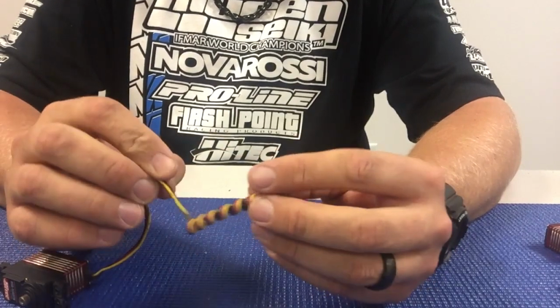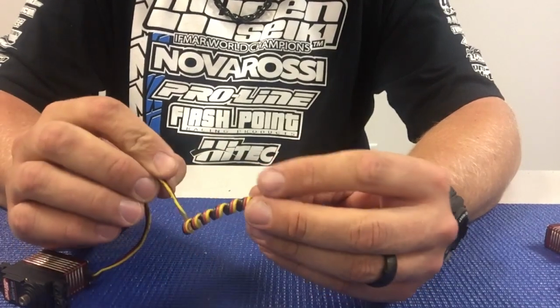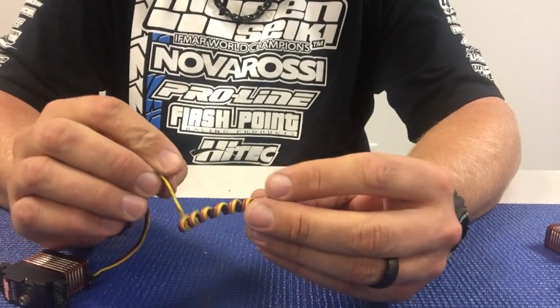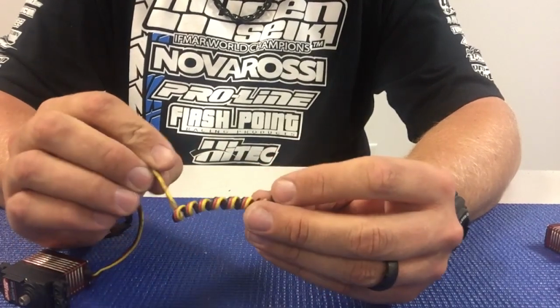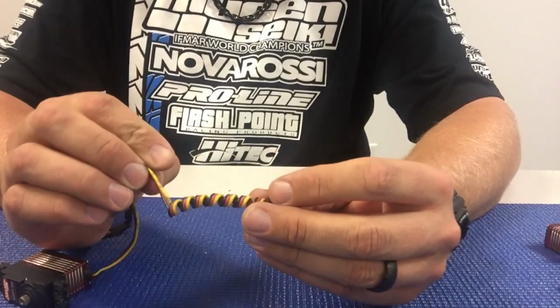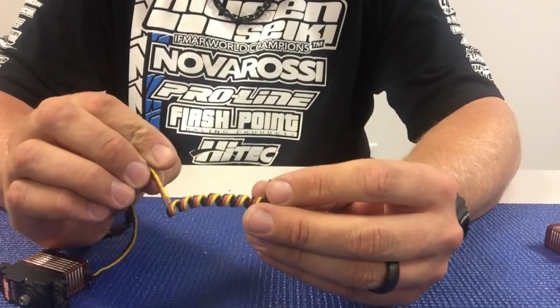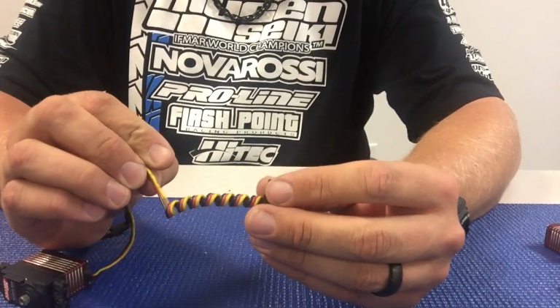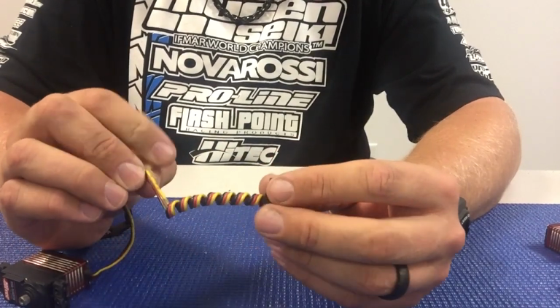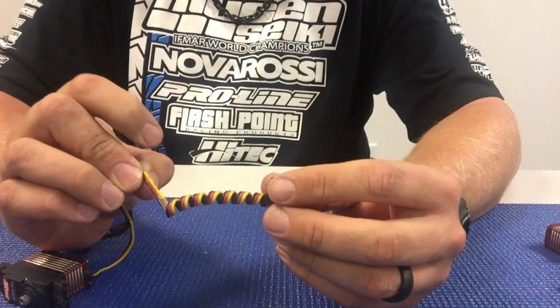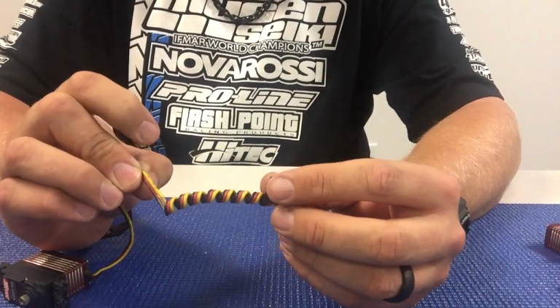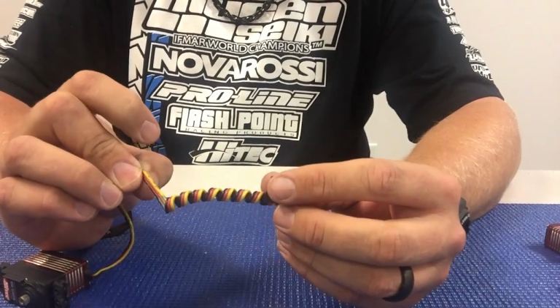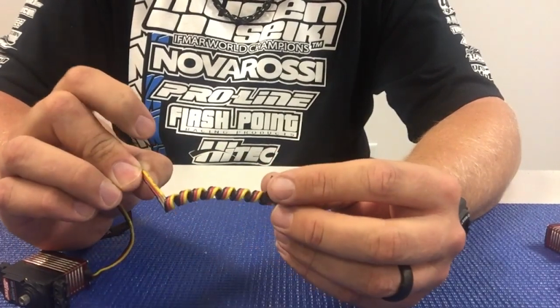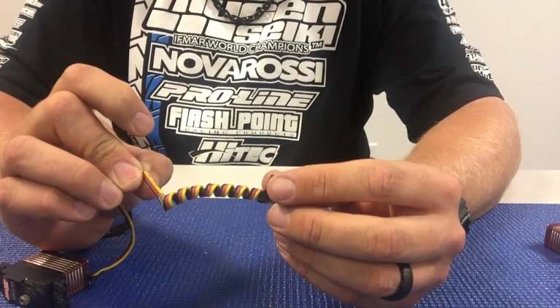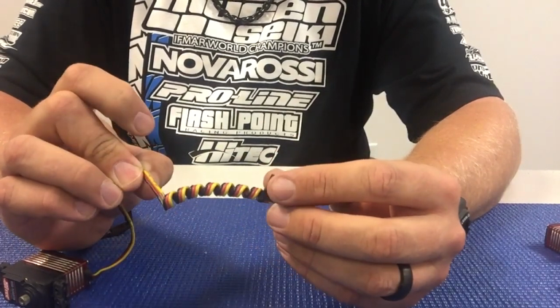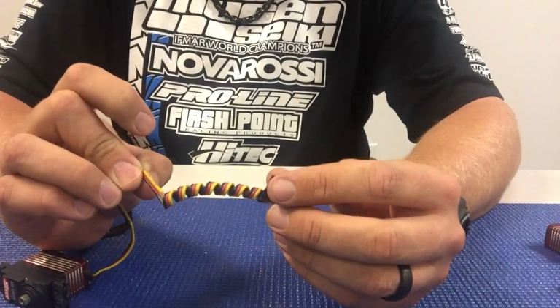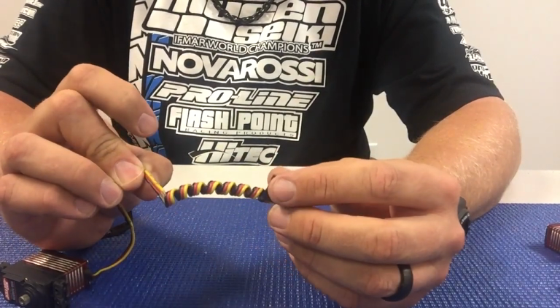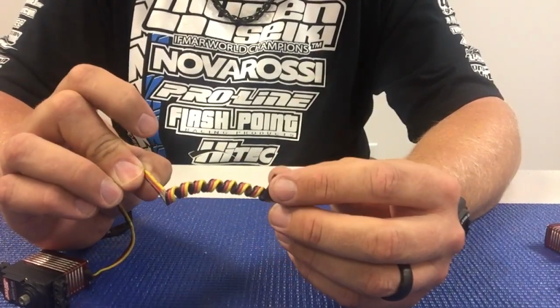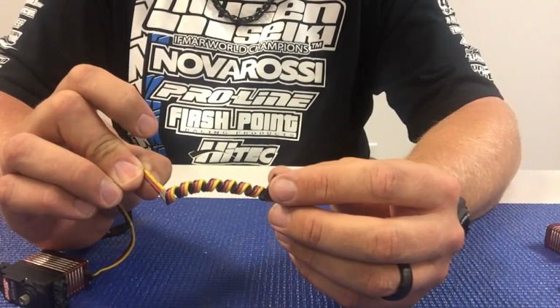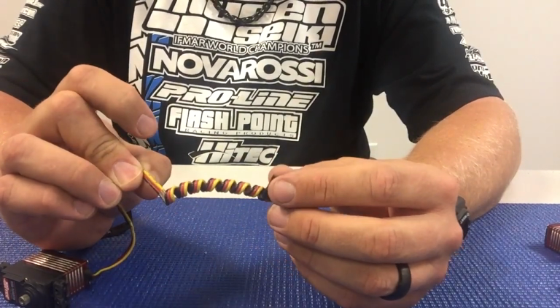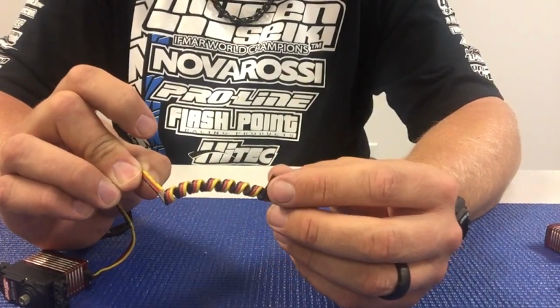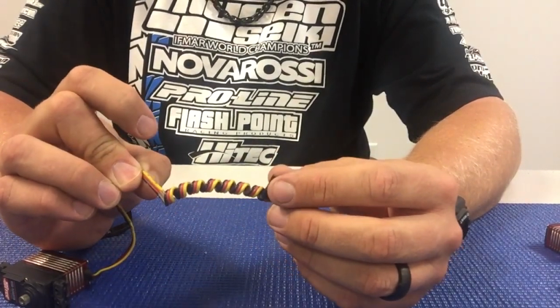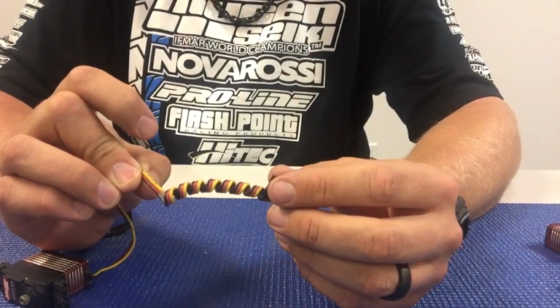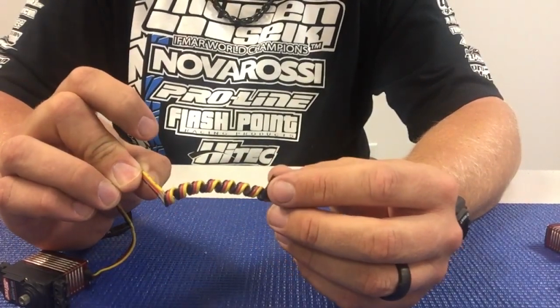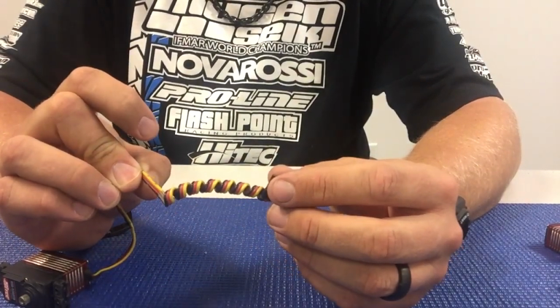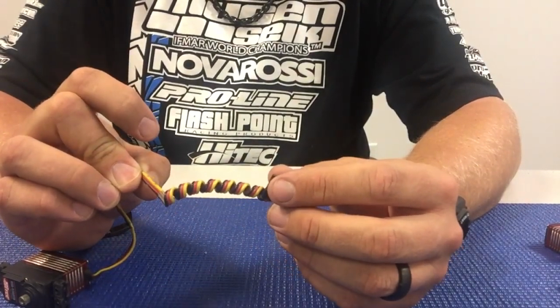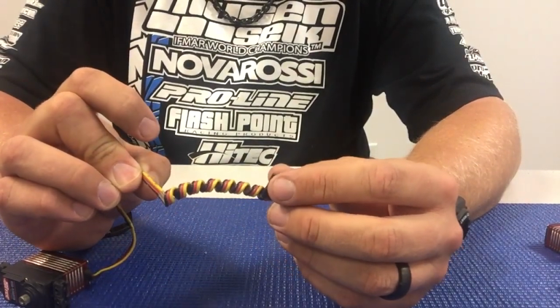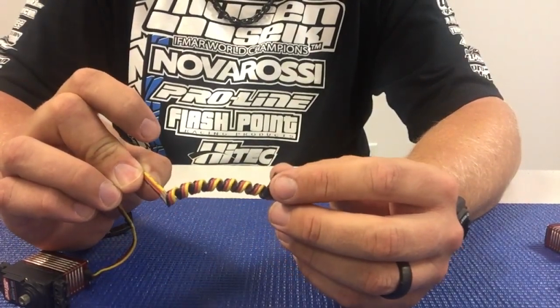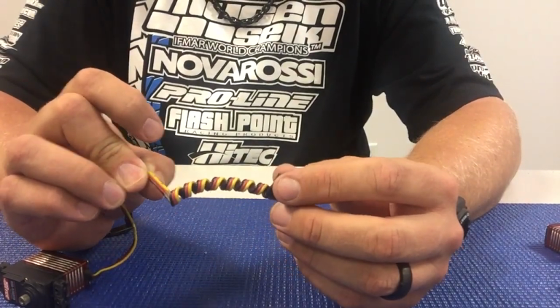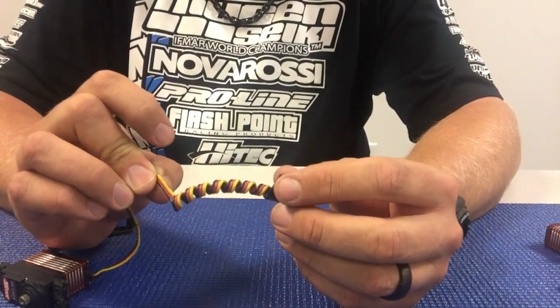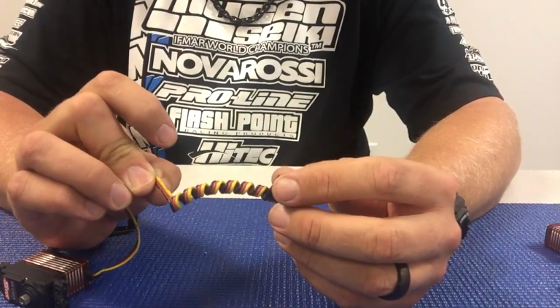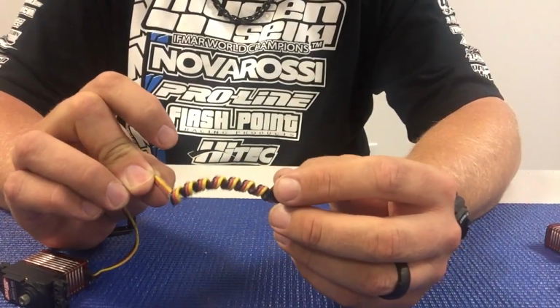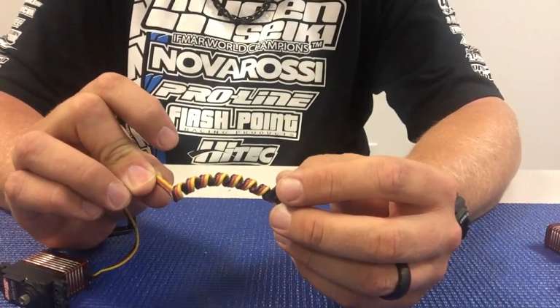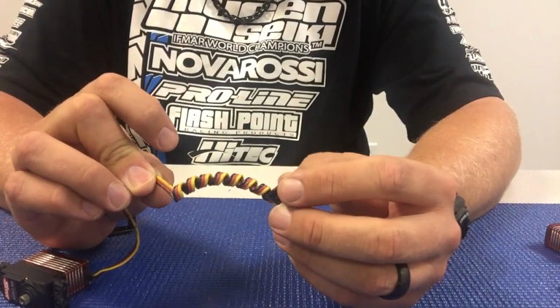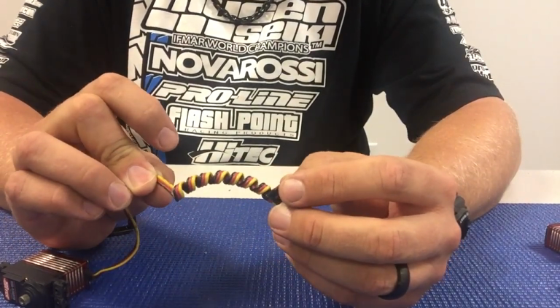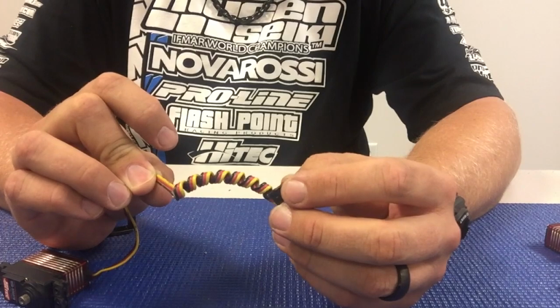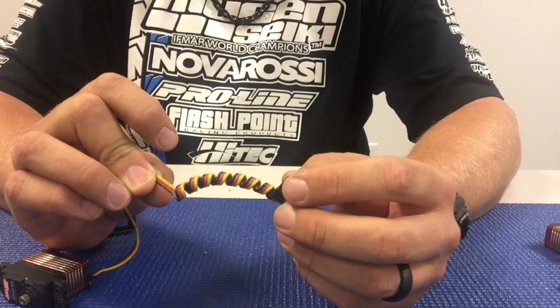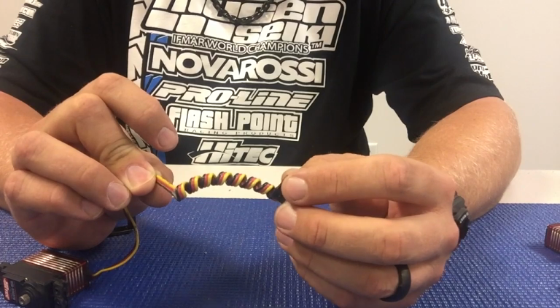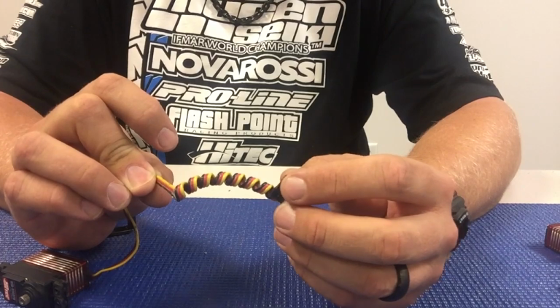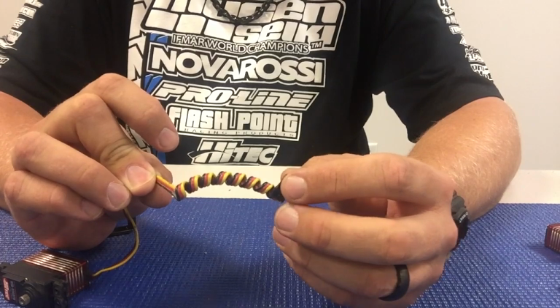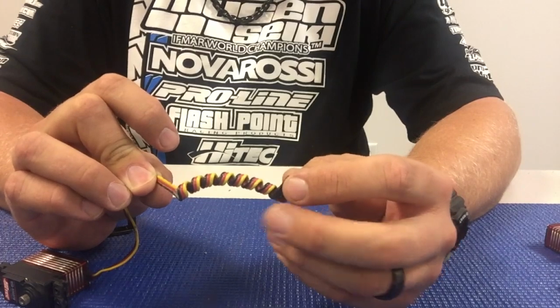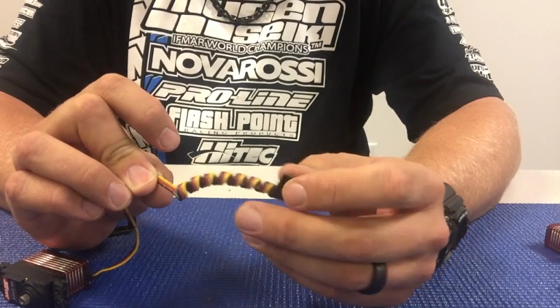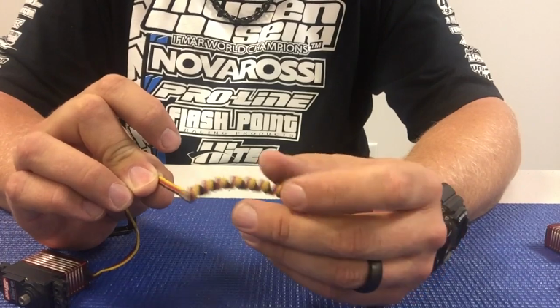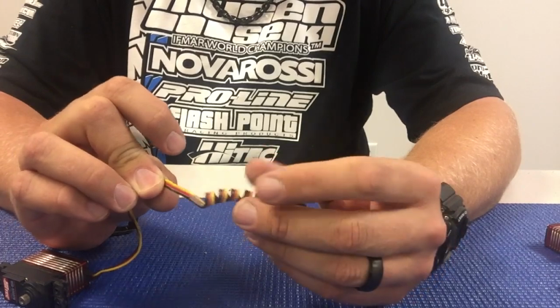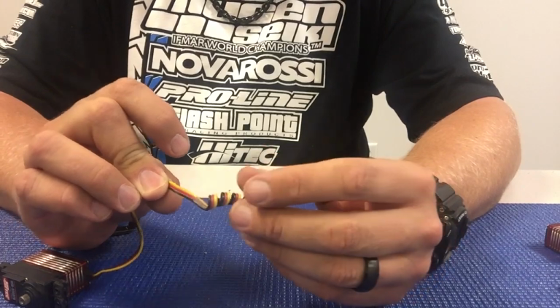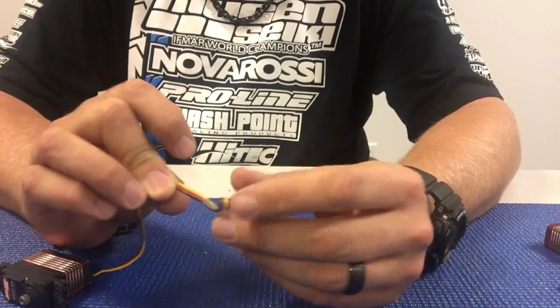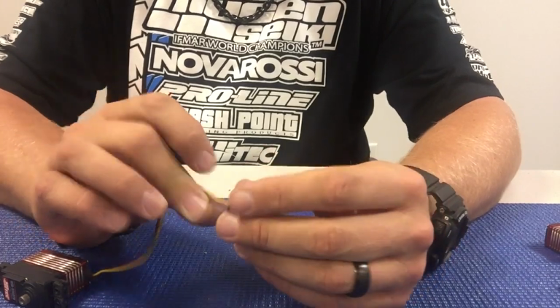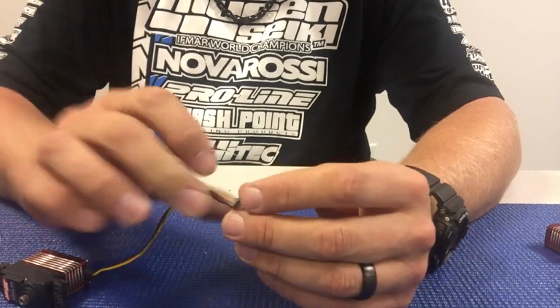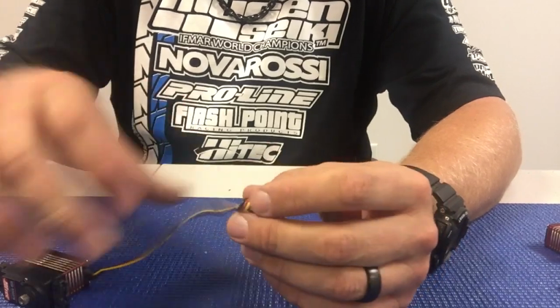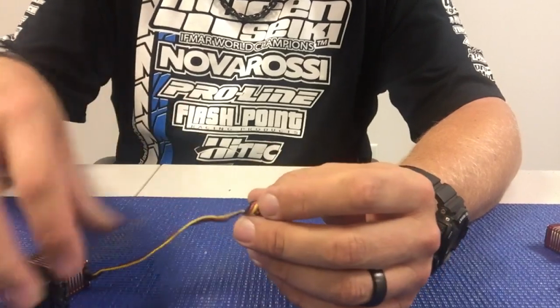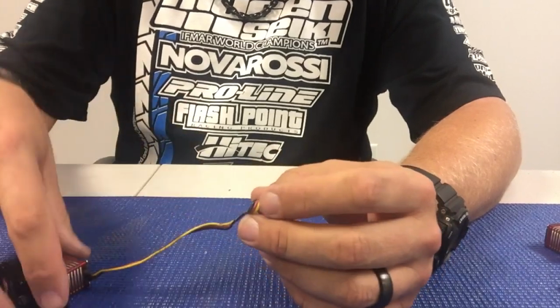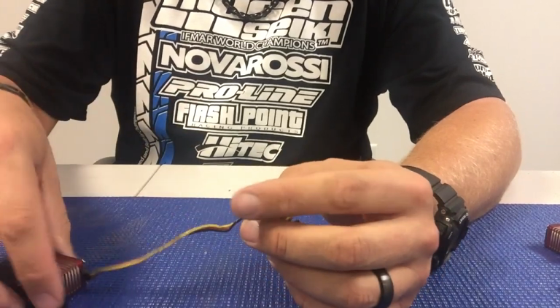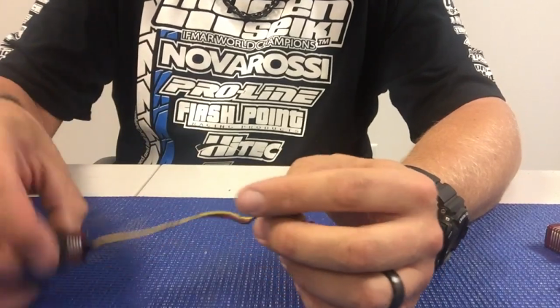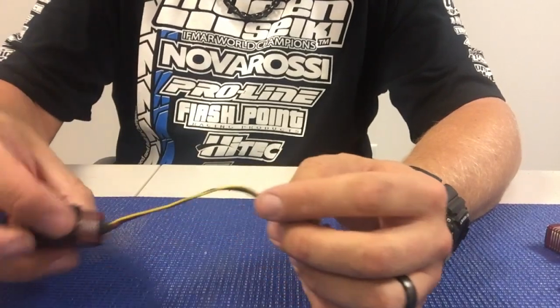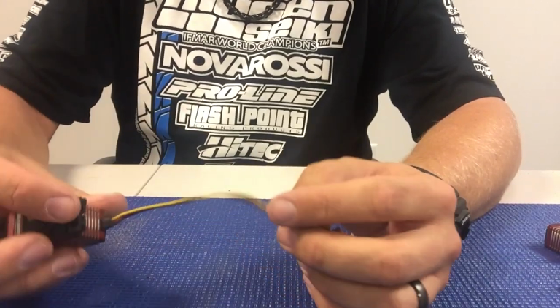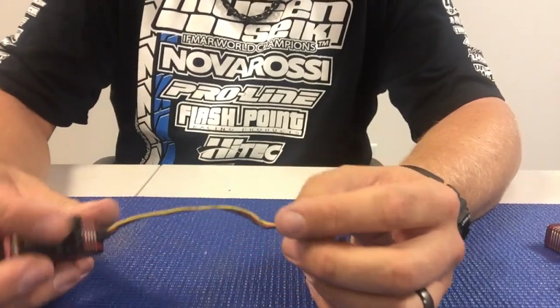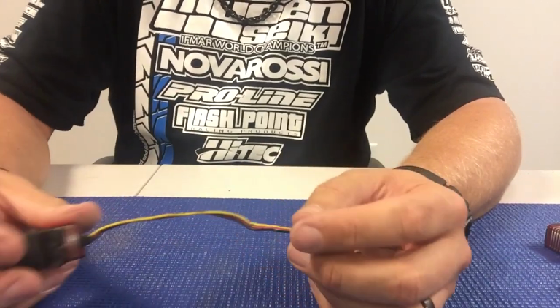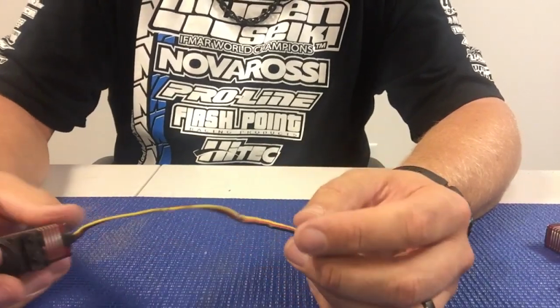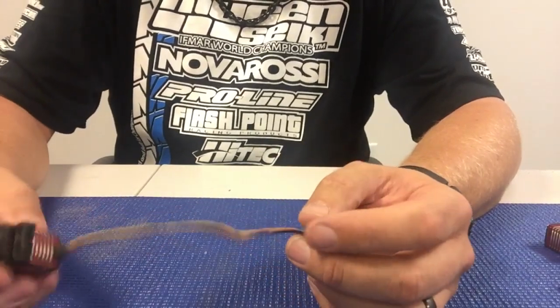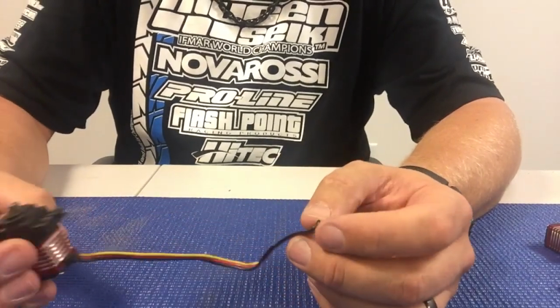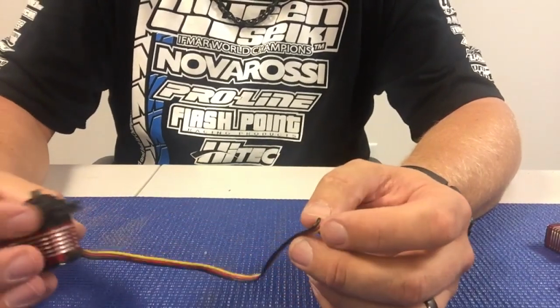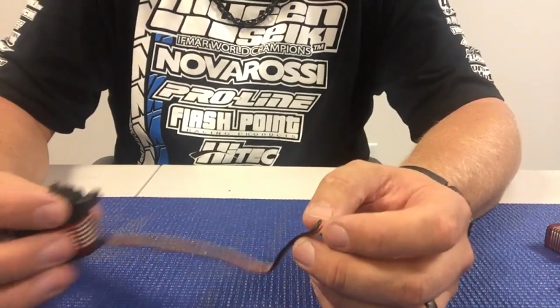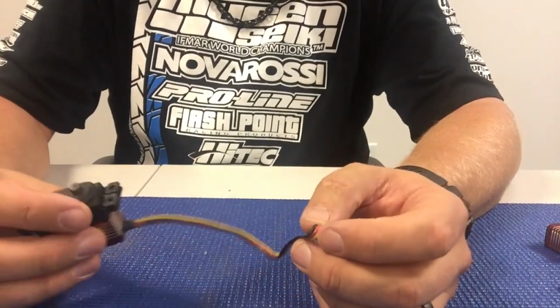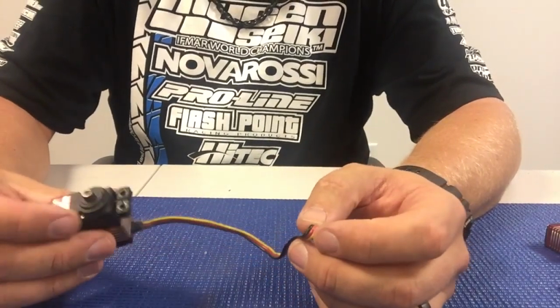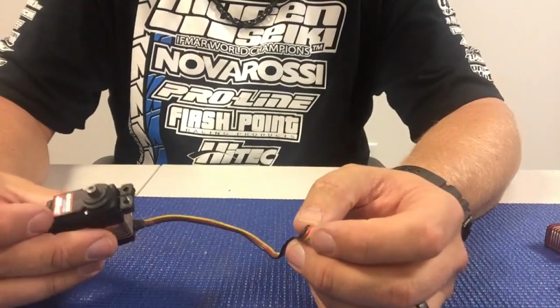Again, you can also do this for your 1/10 scale vehicles just to make the routing of all your wires a little bit cleaner and nicer.